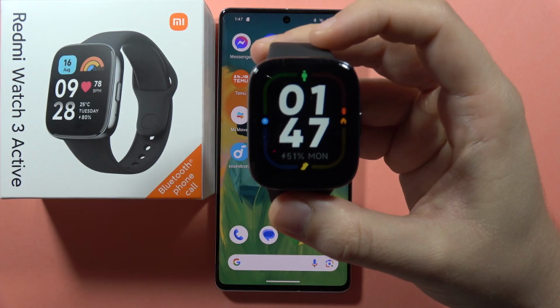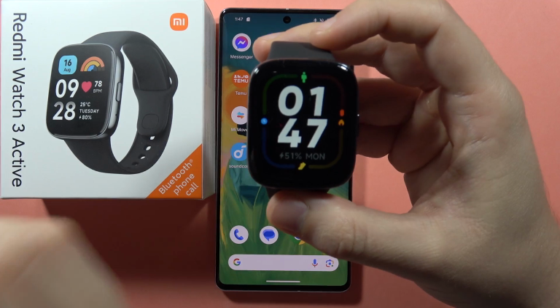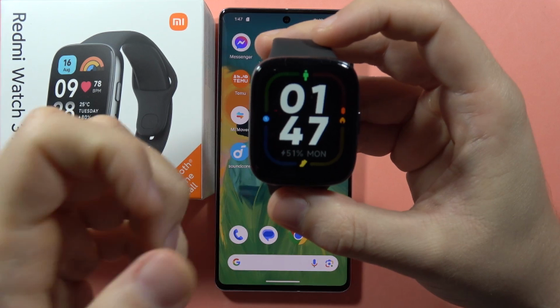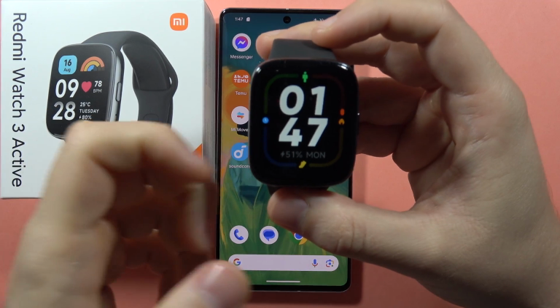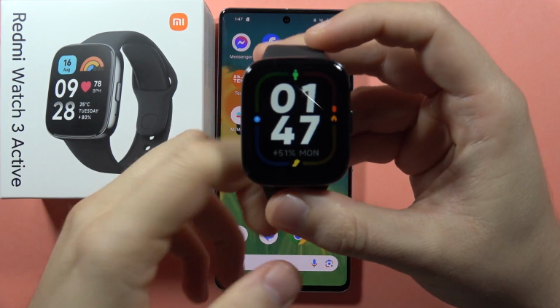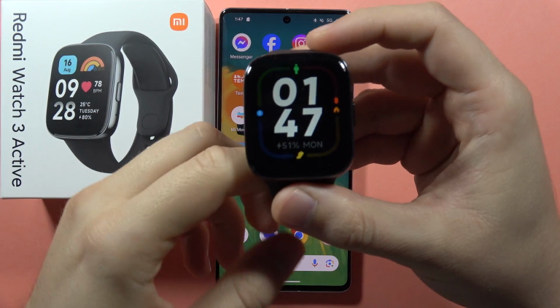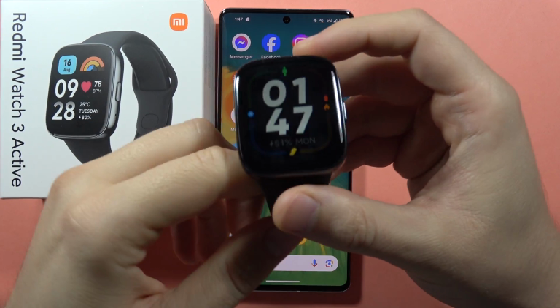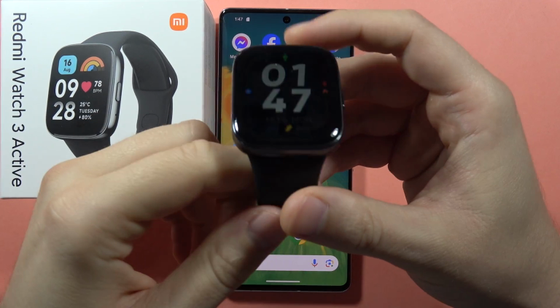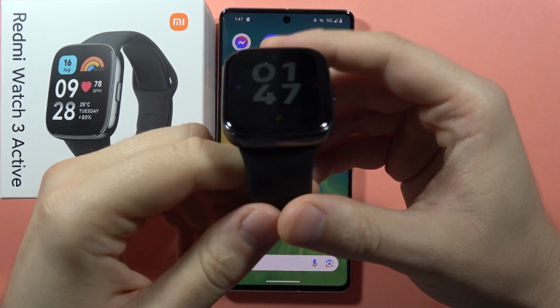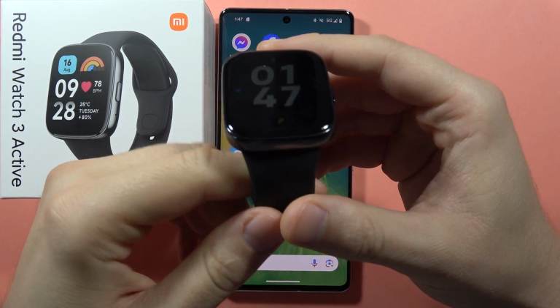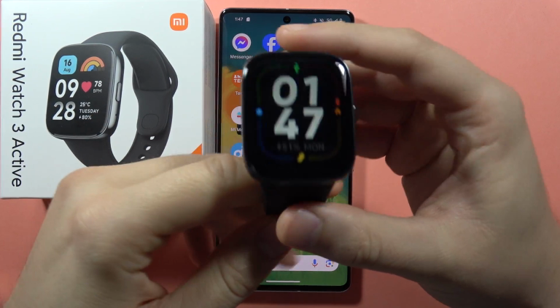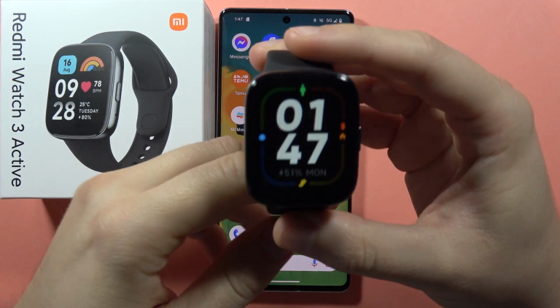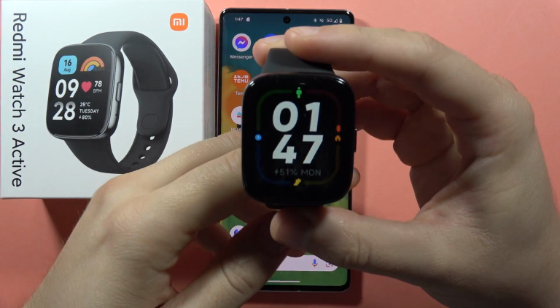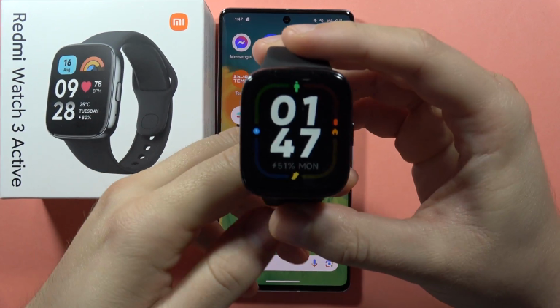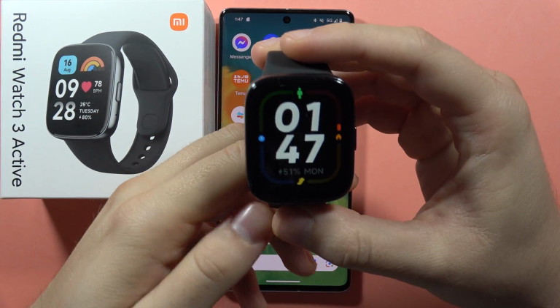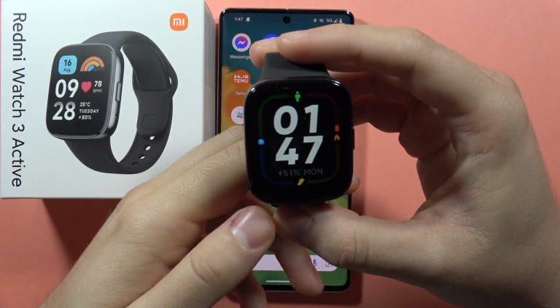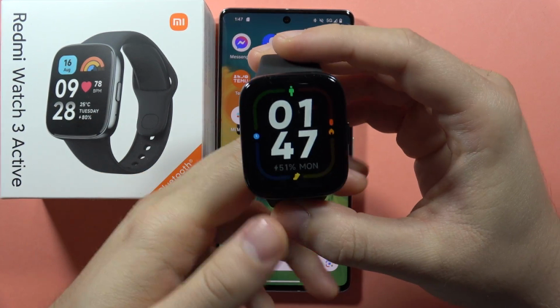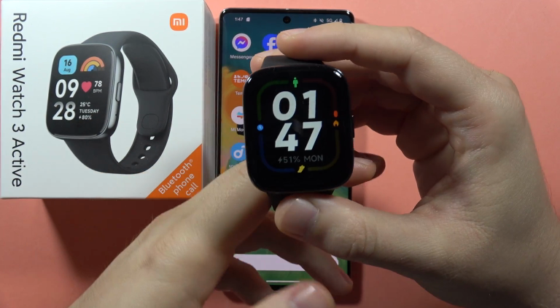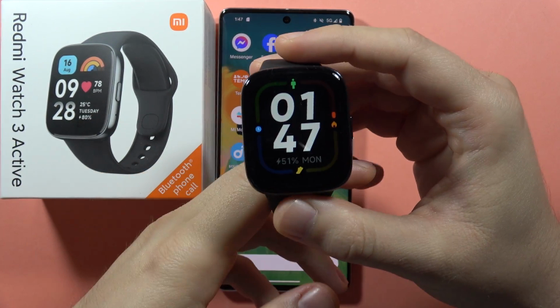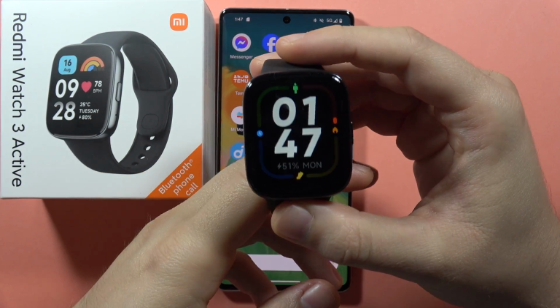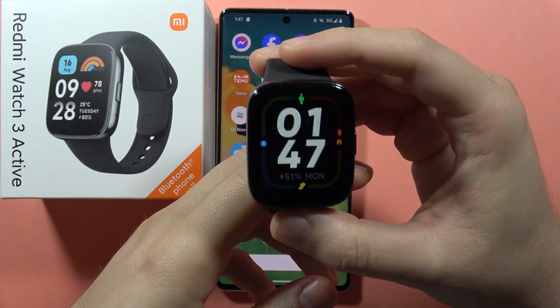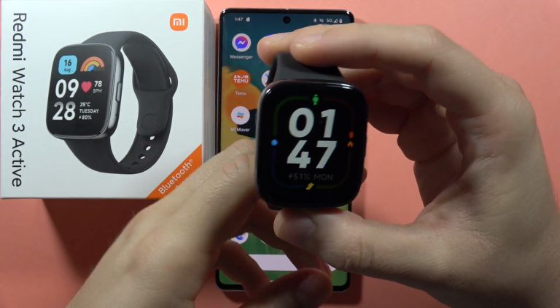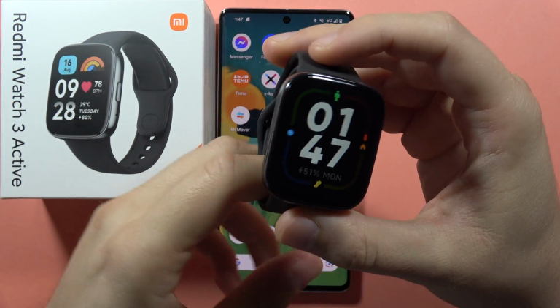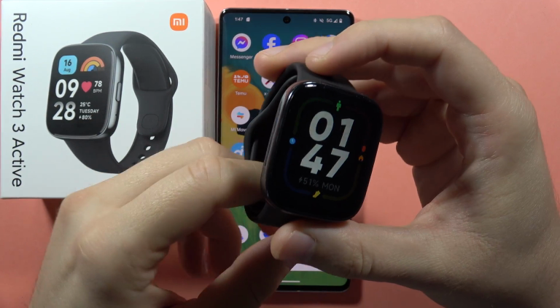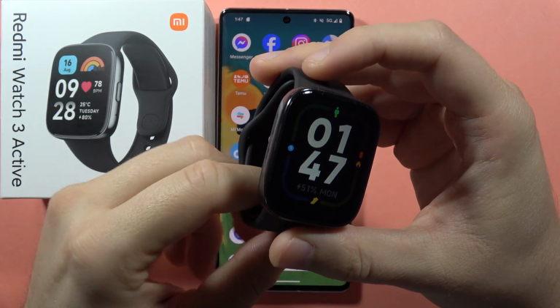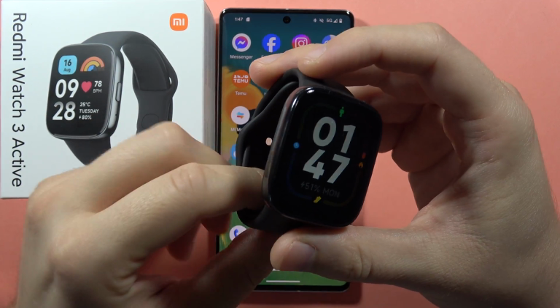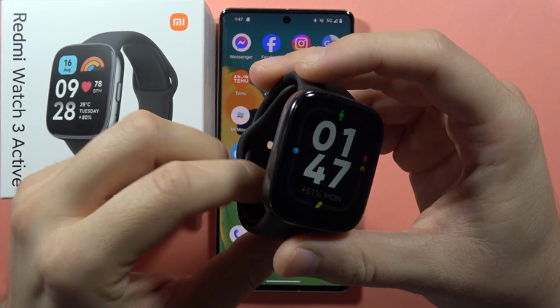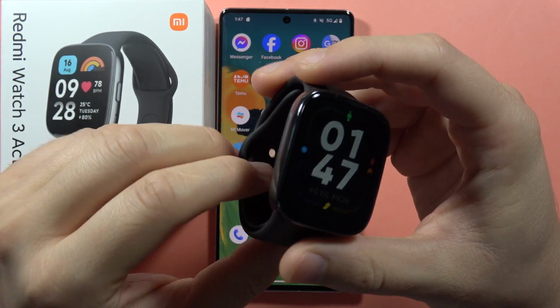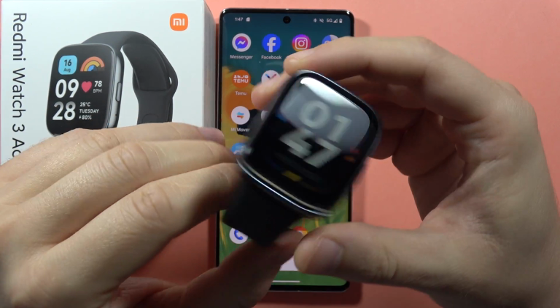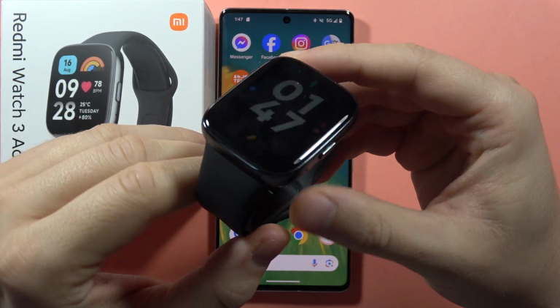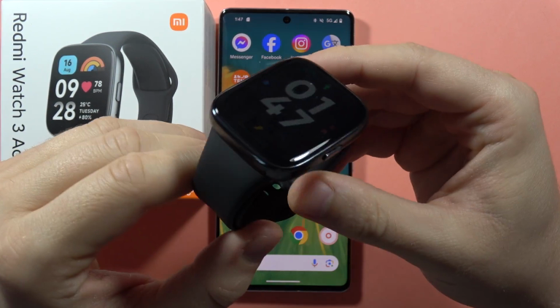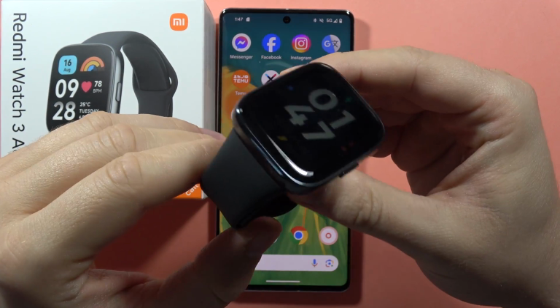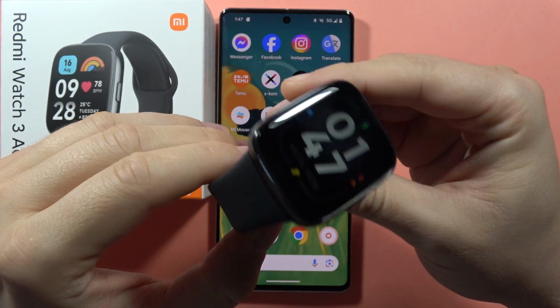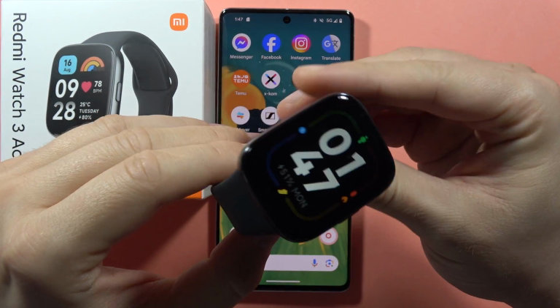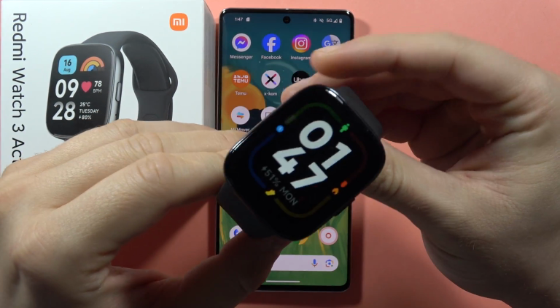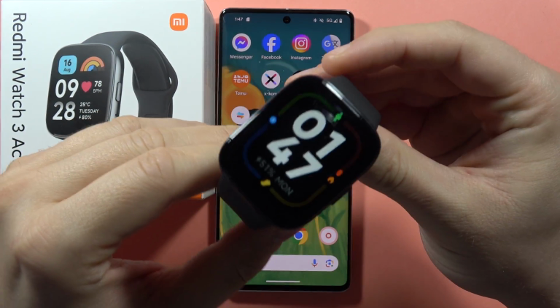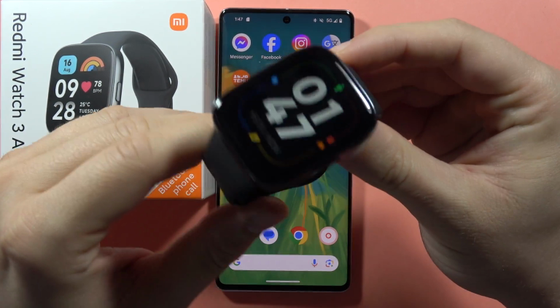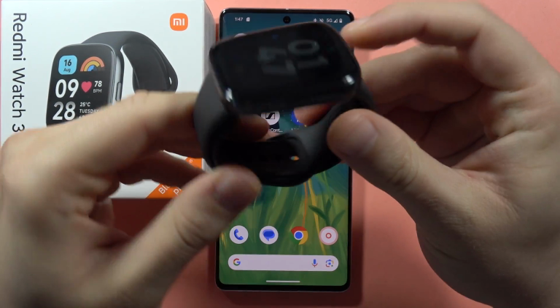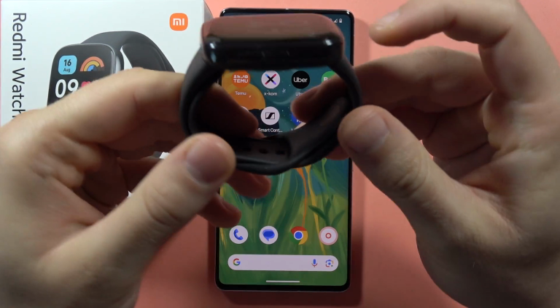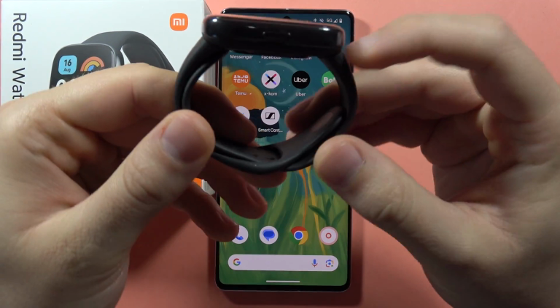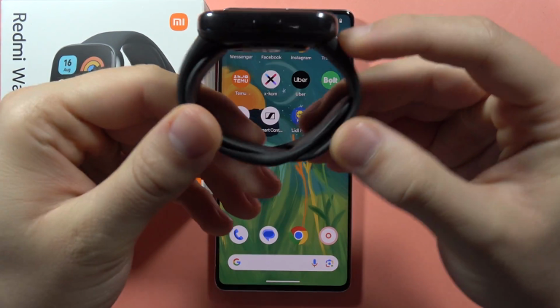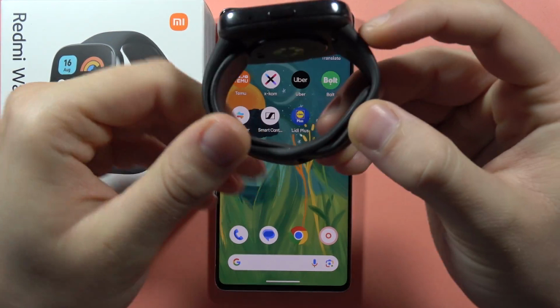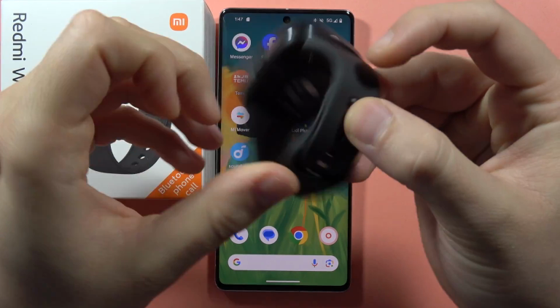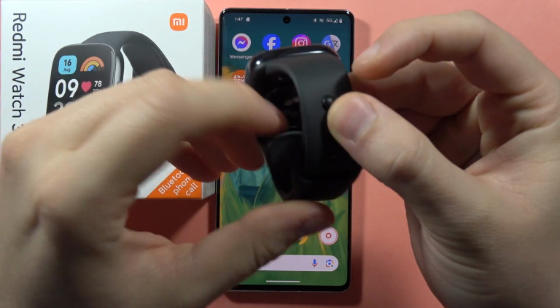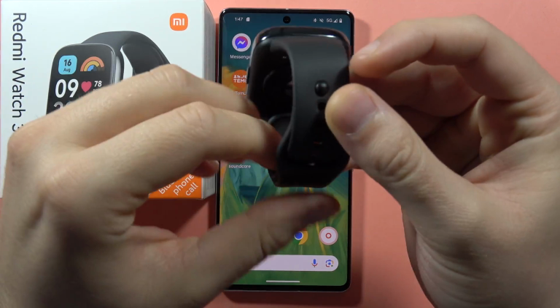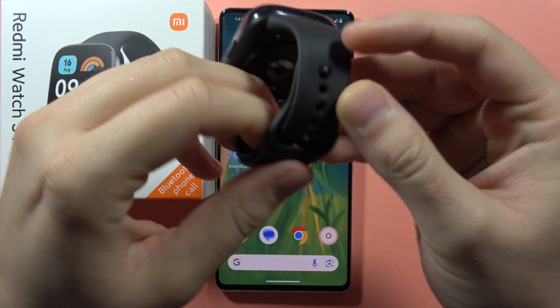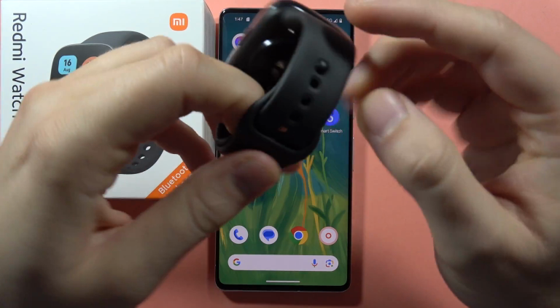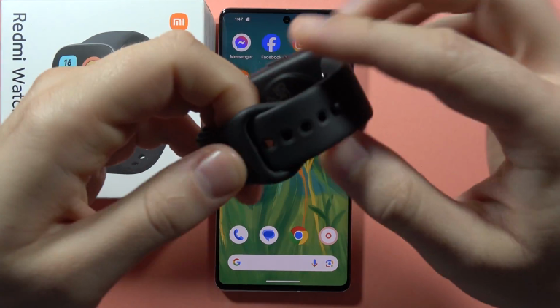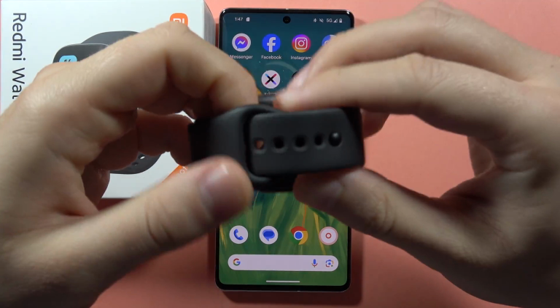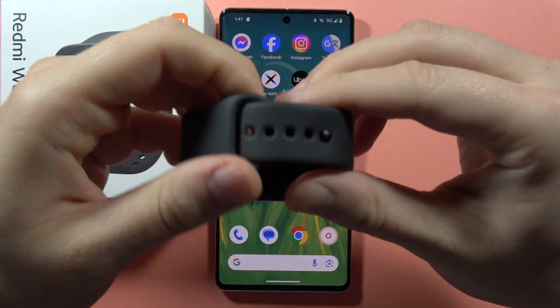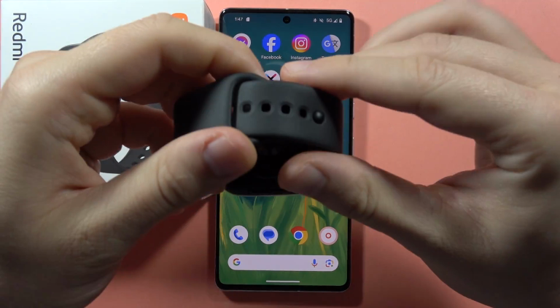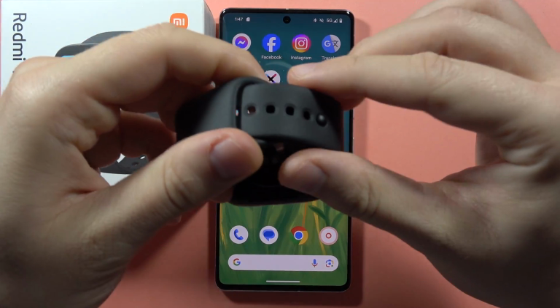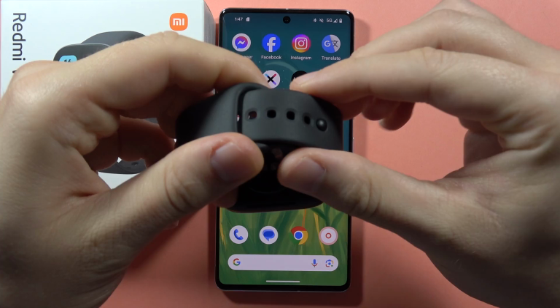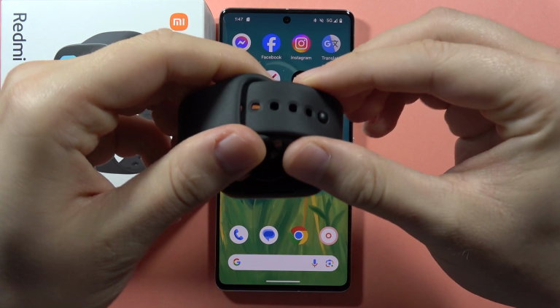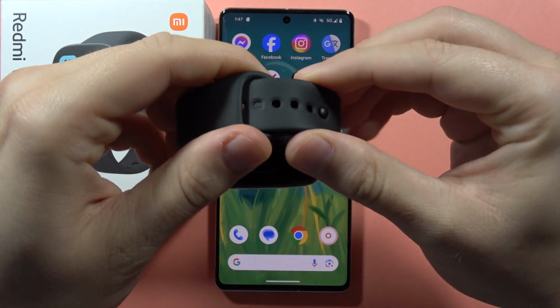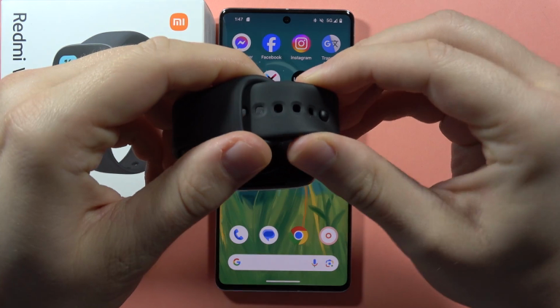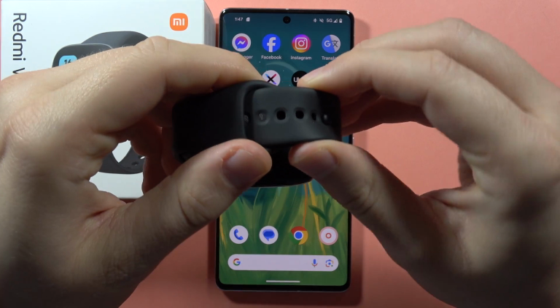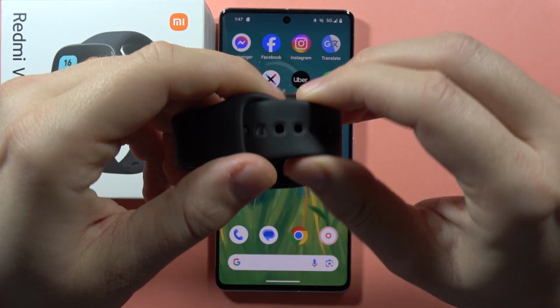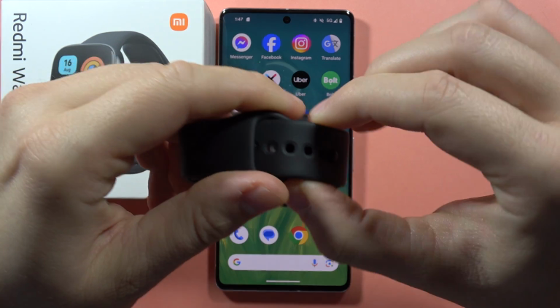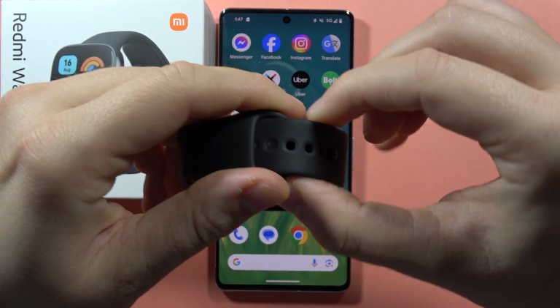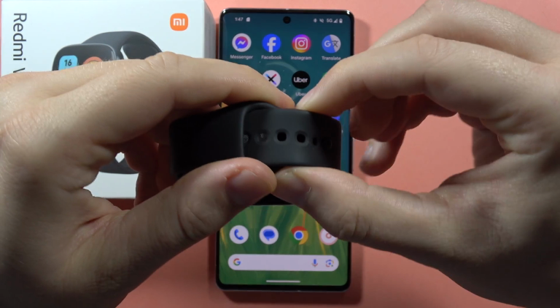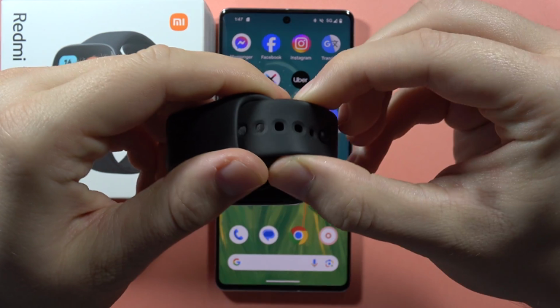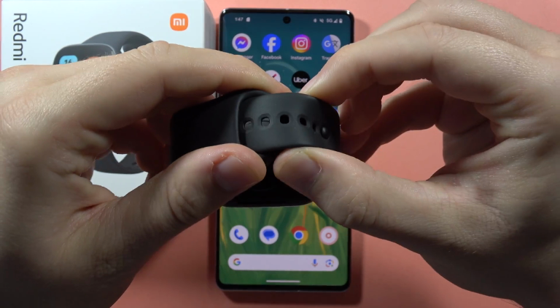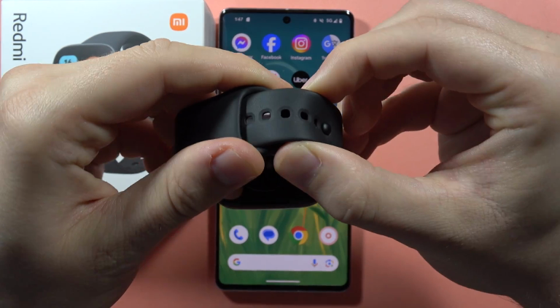Hey, if you wonder how to wear your Redmi Watch 3 Active, that's quite simple. First of all, we have to open our strap like this.